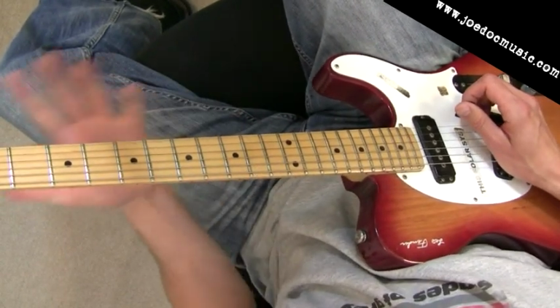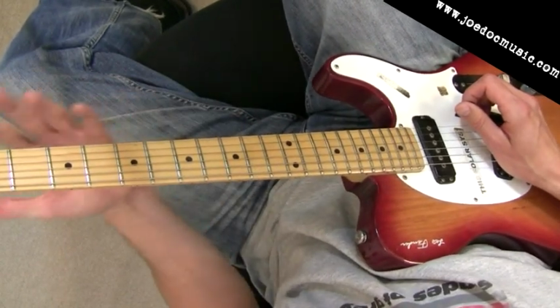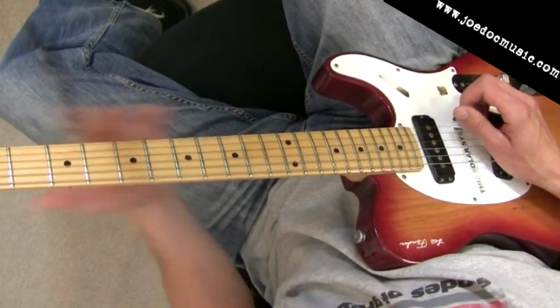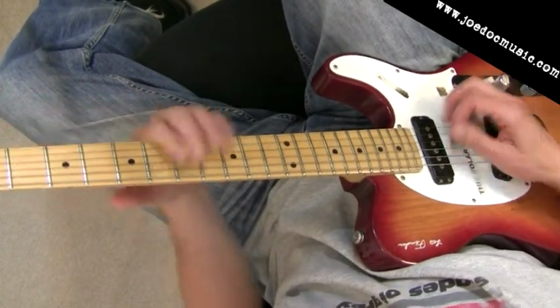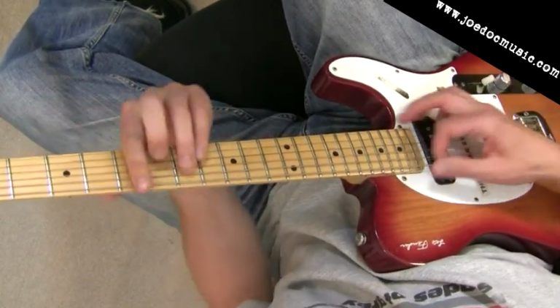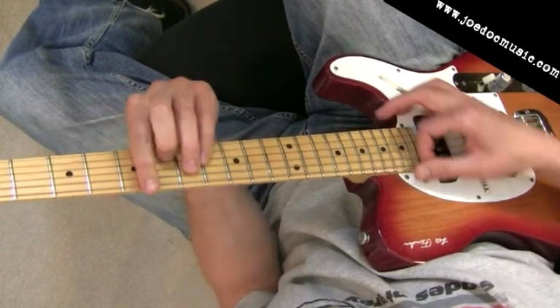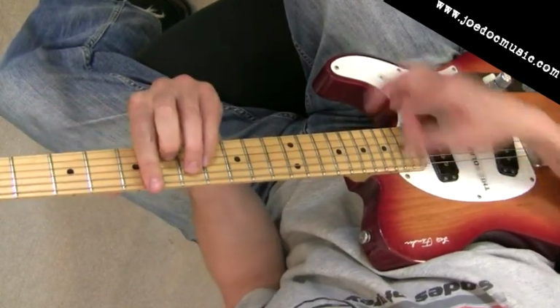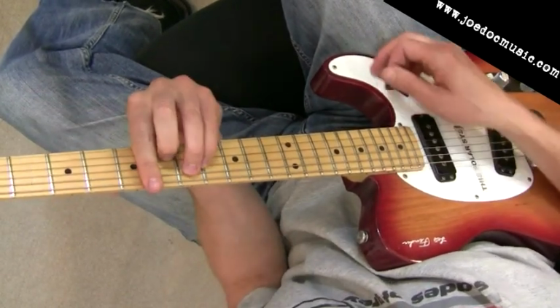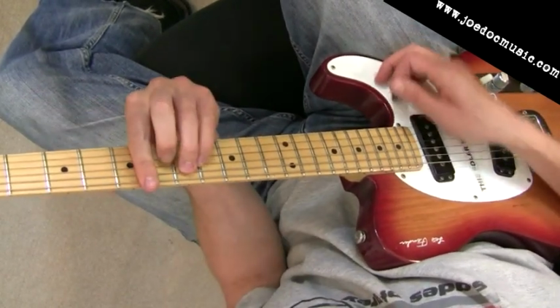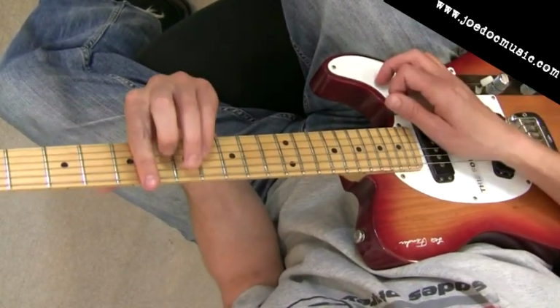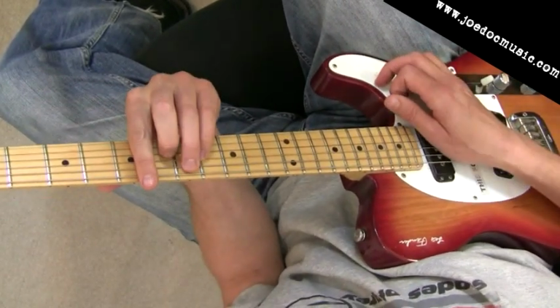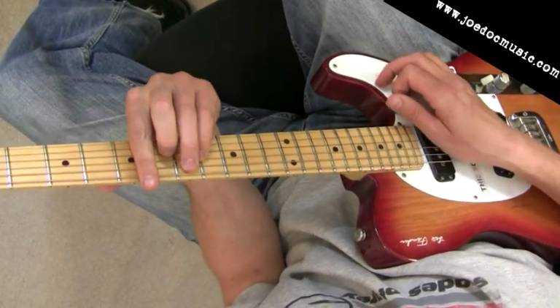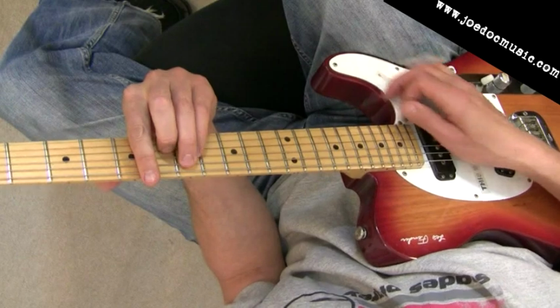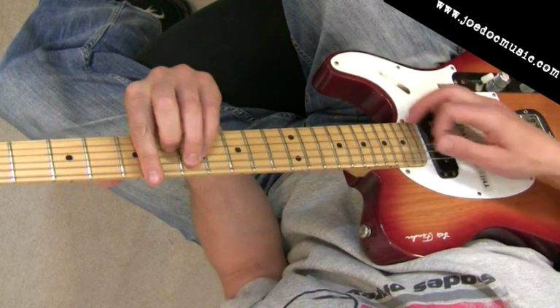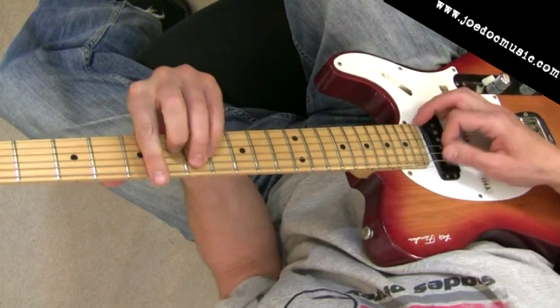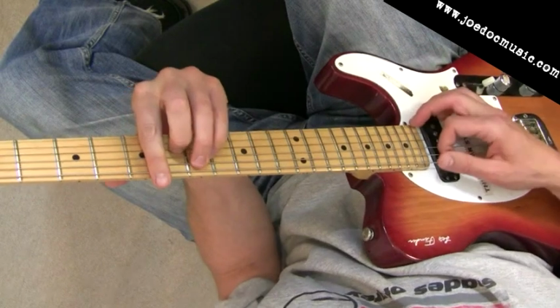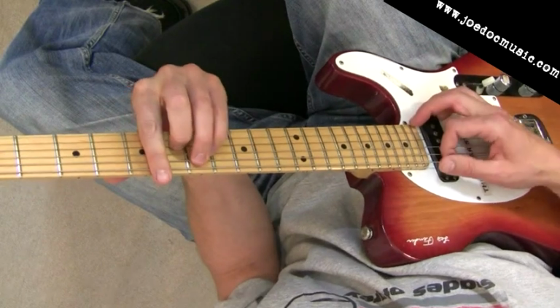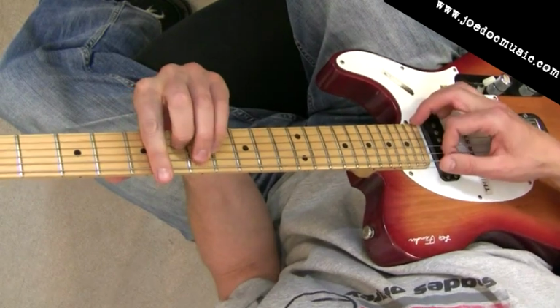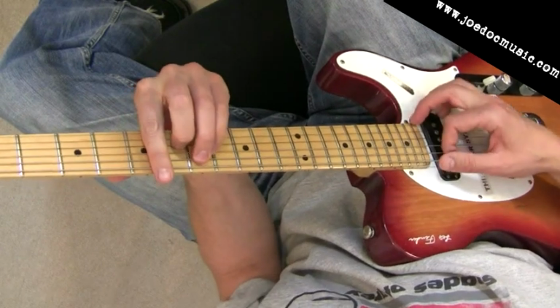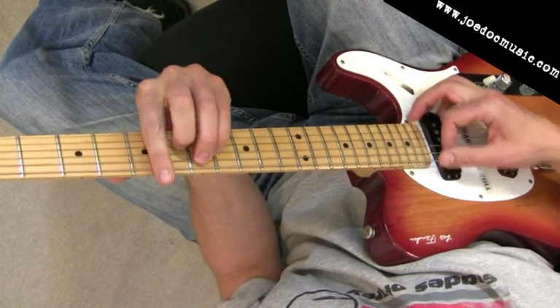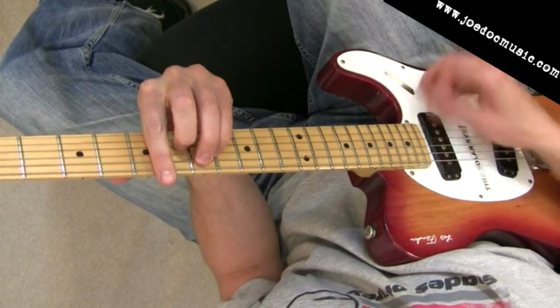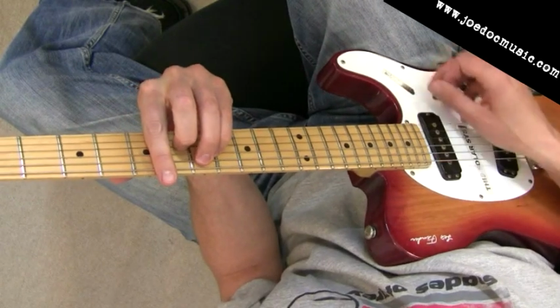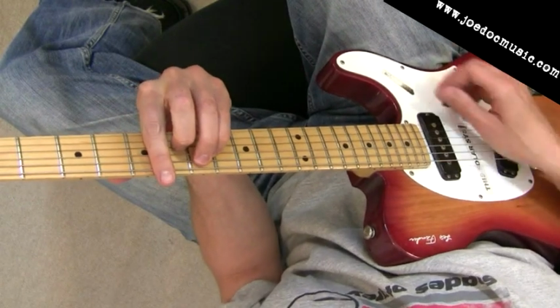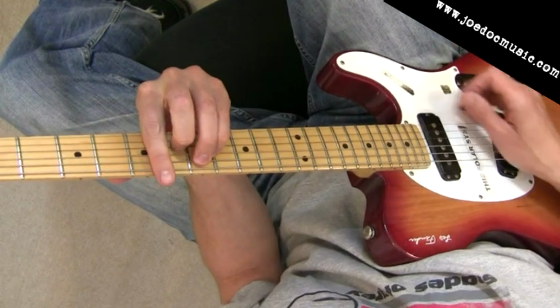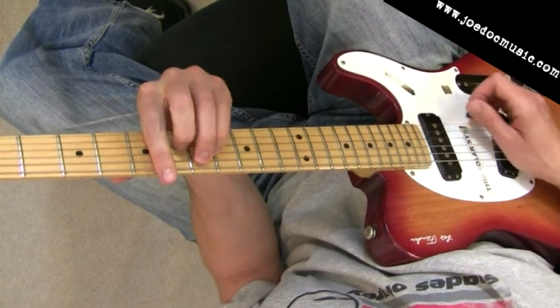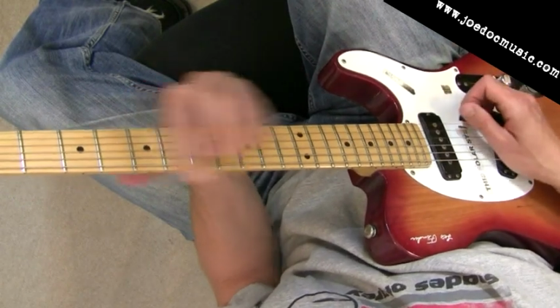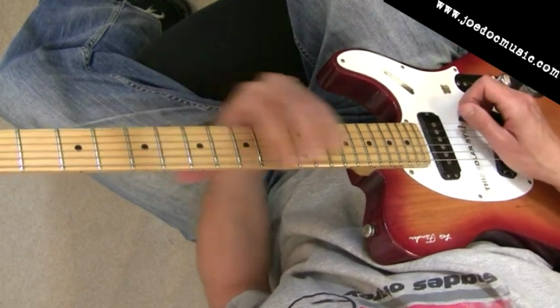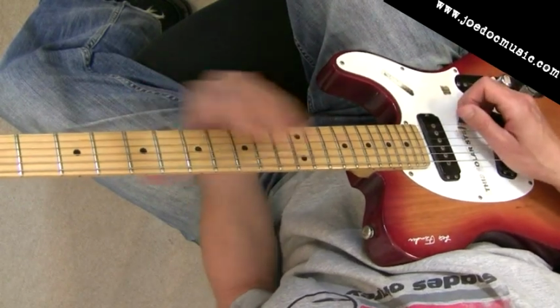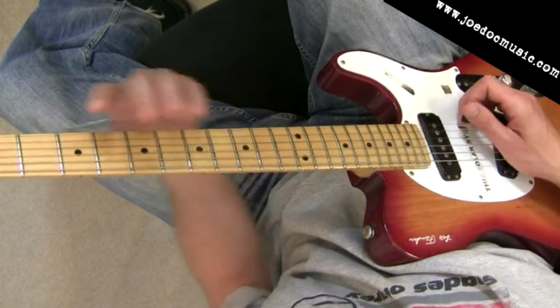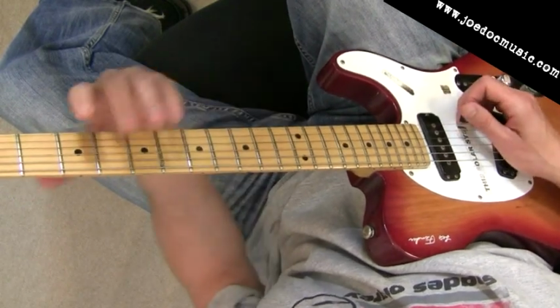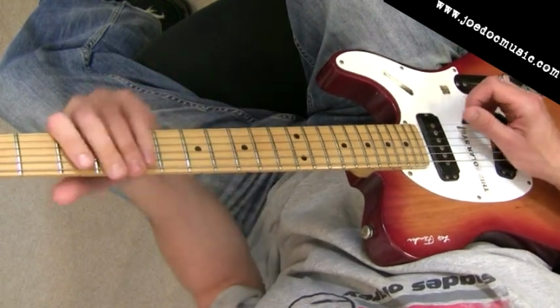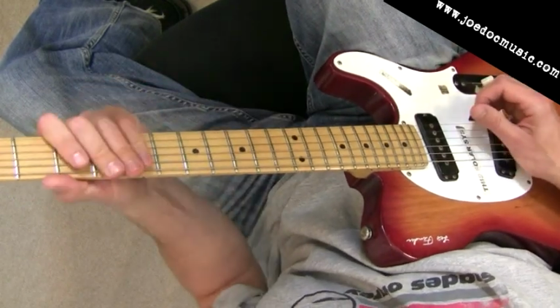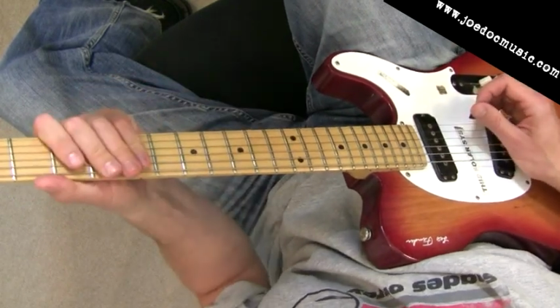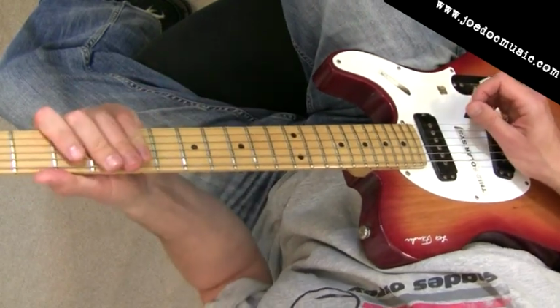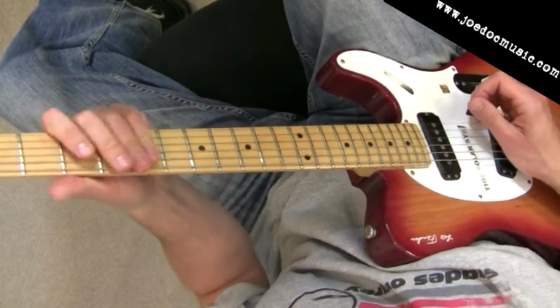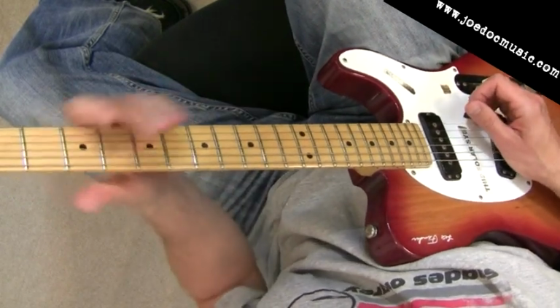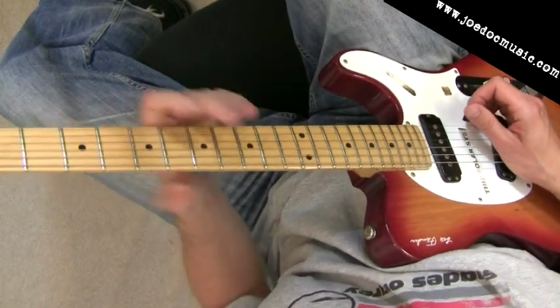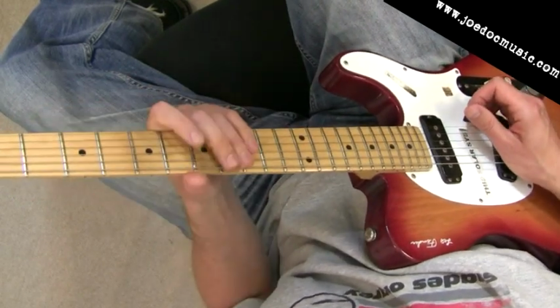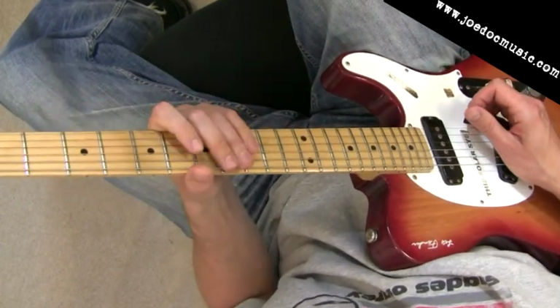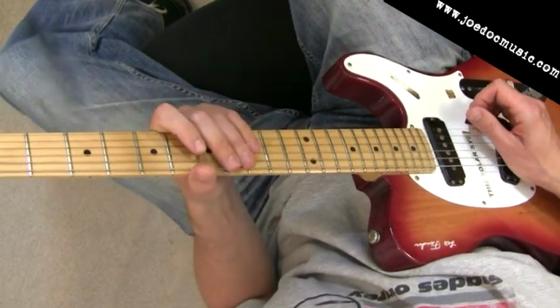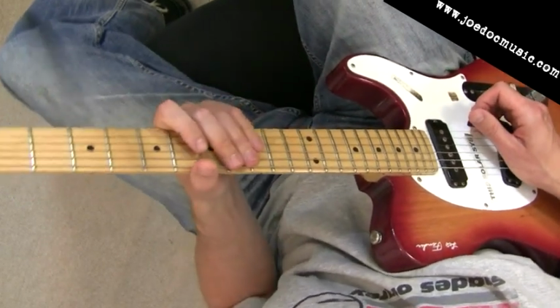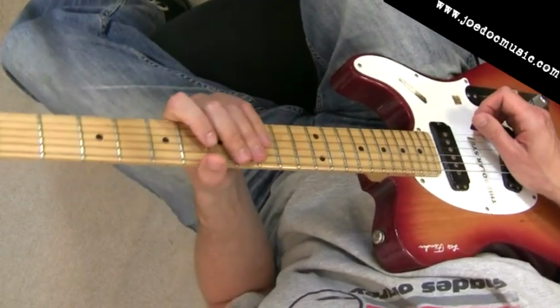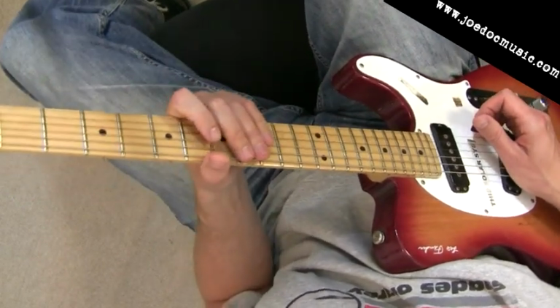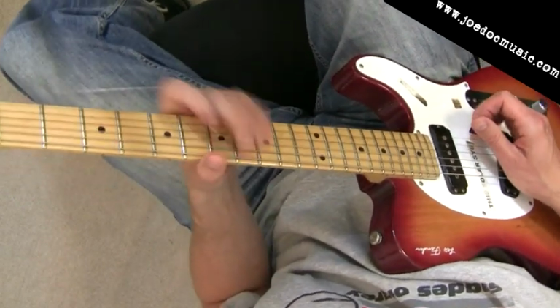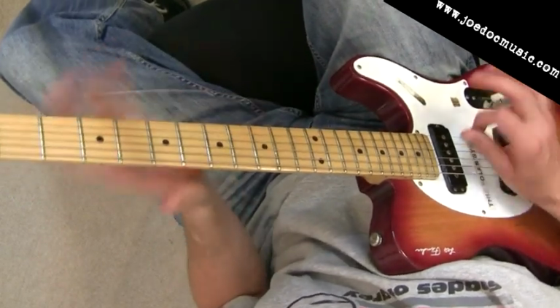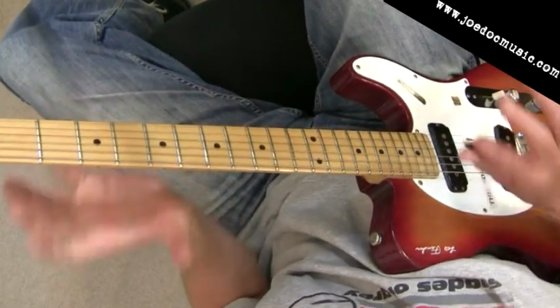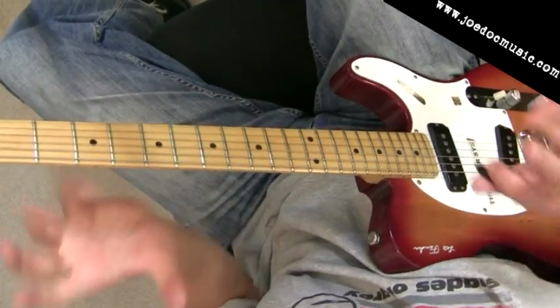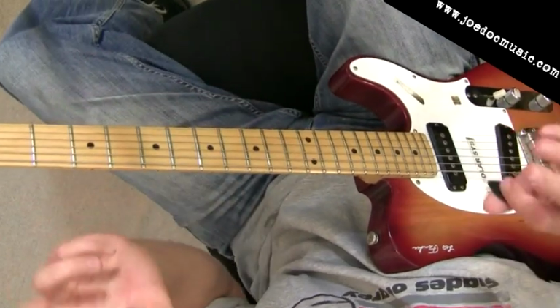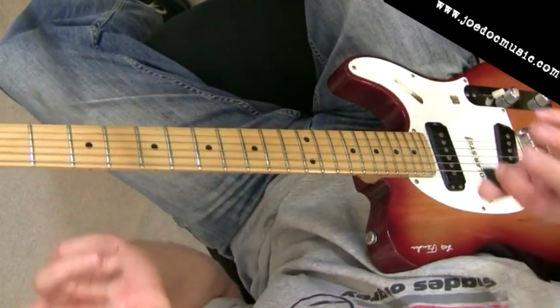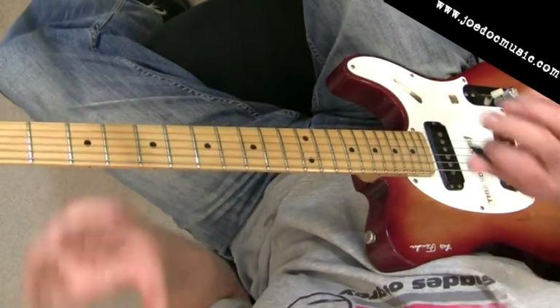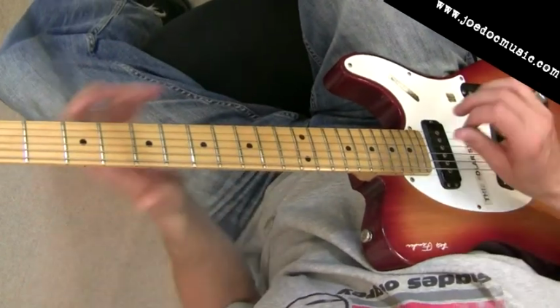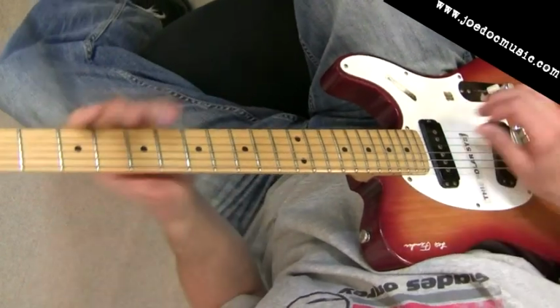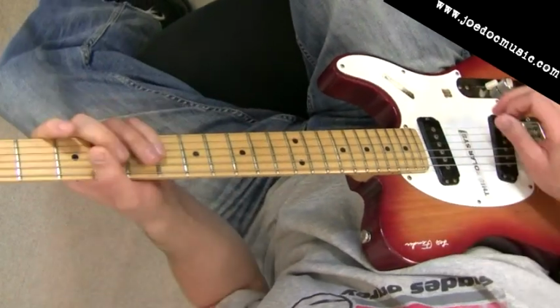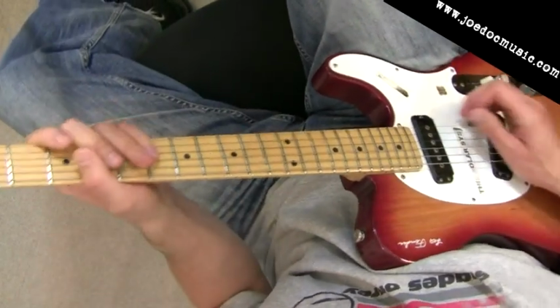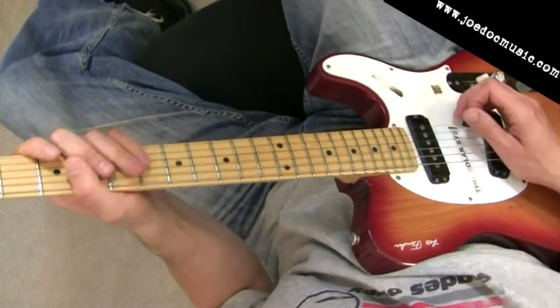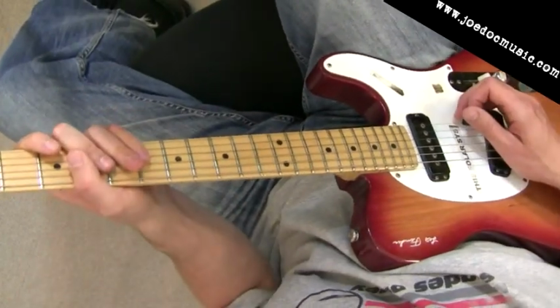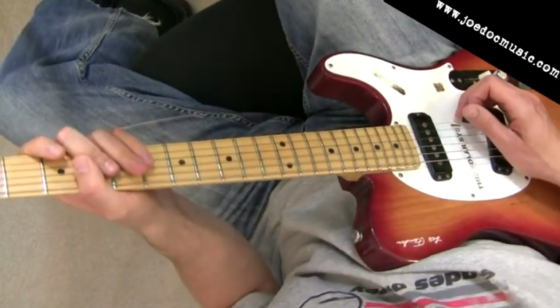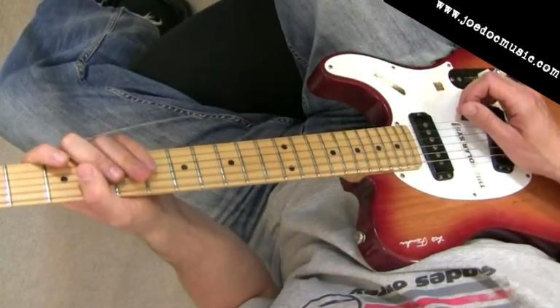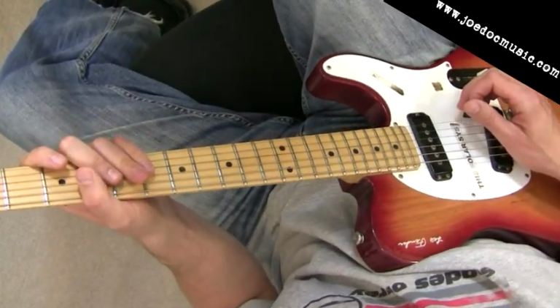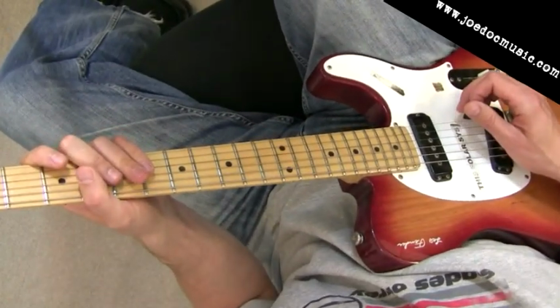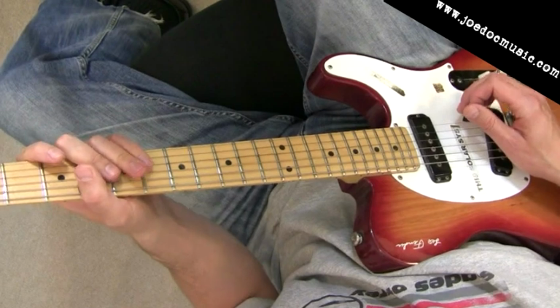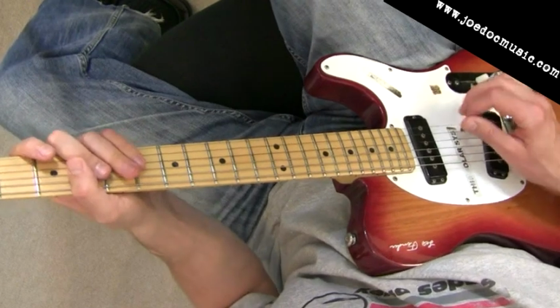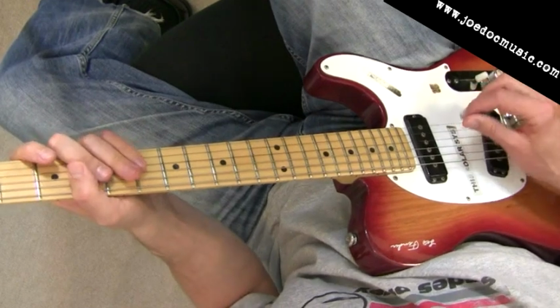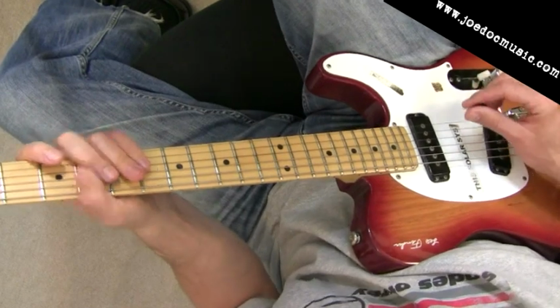So the lick — we'll do it first here in A, and then we're going to move it to other spots where it becomes much more Brad Paisley sounding, hence that in the title.